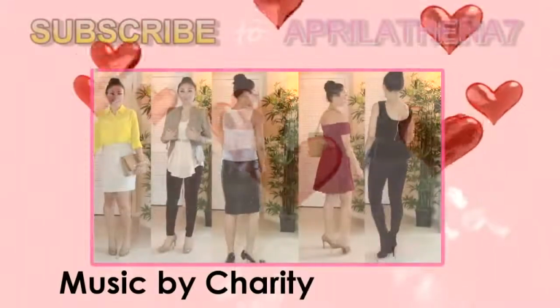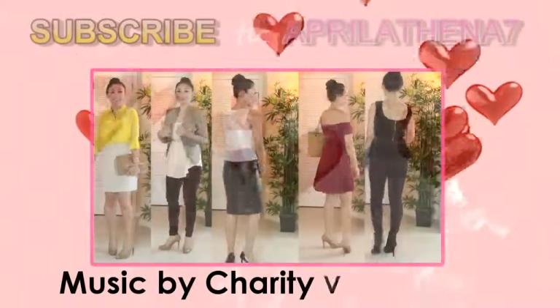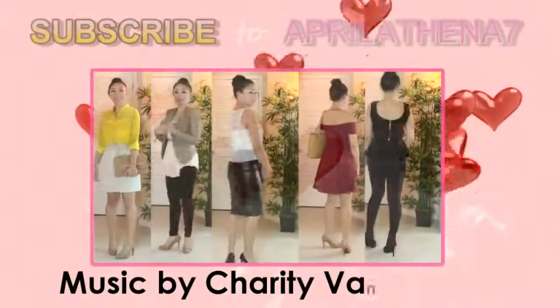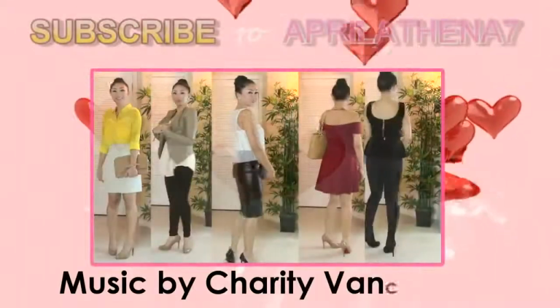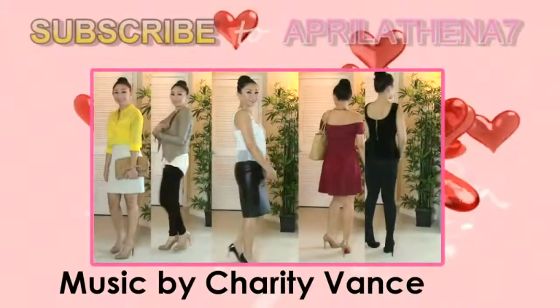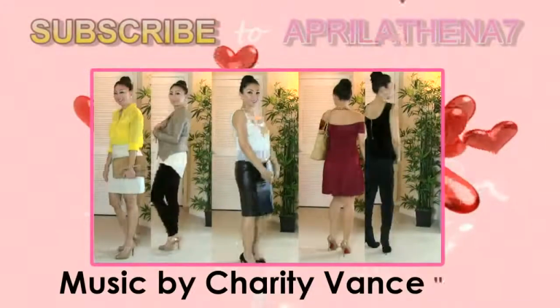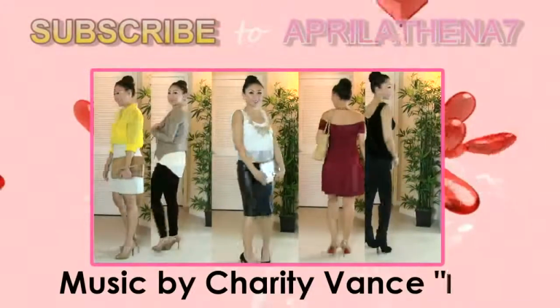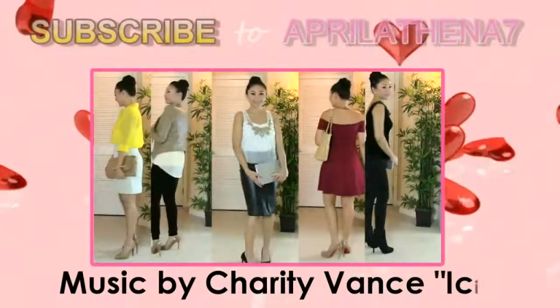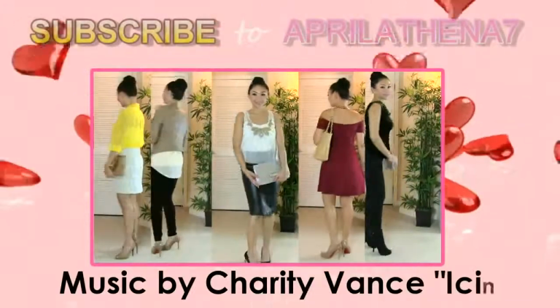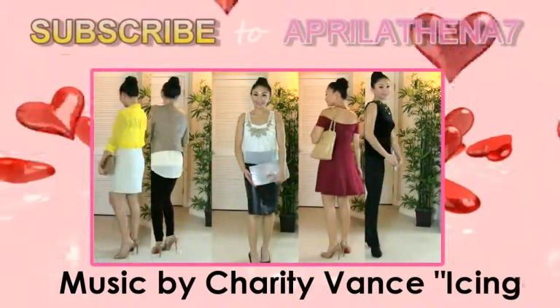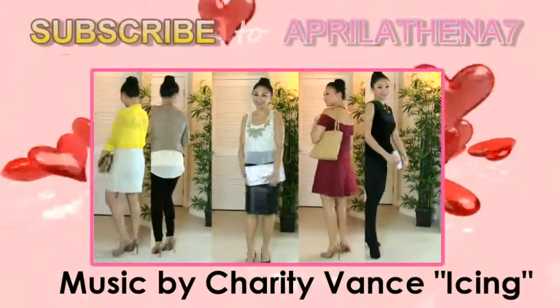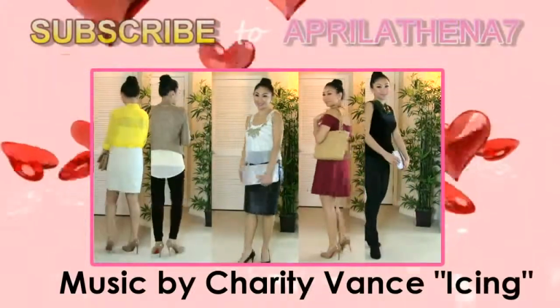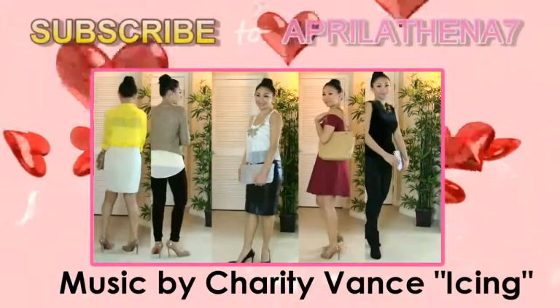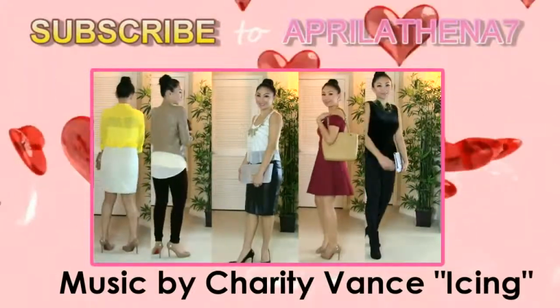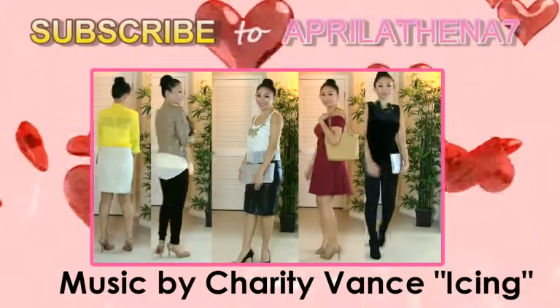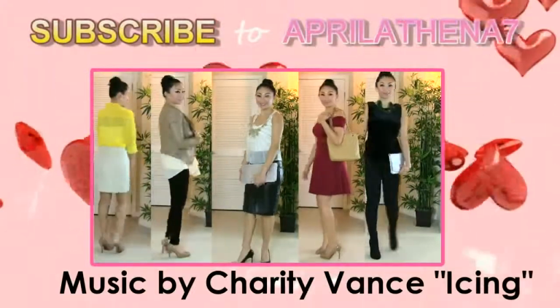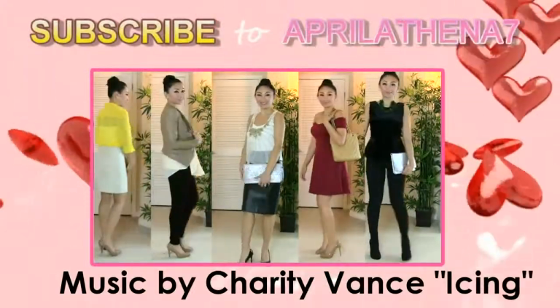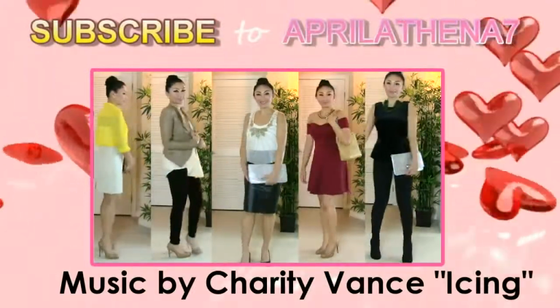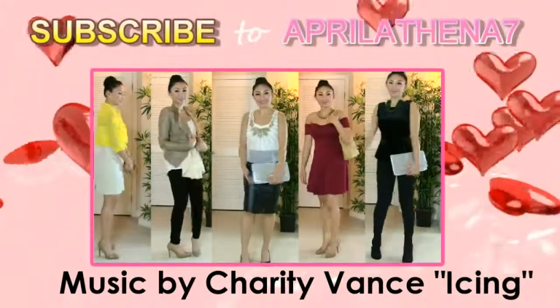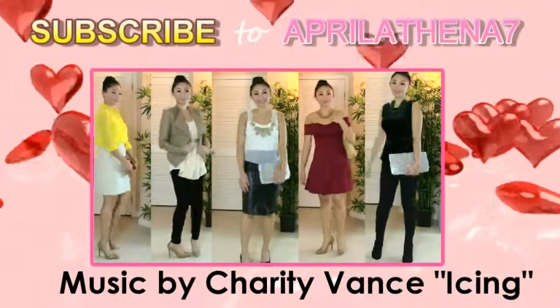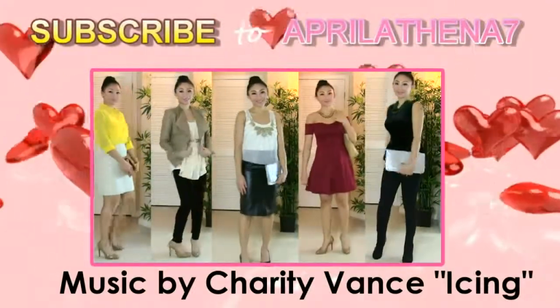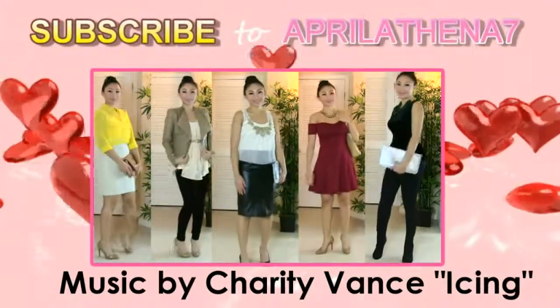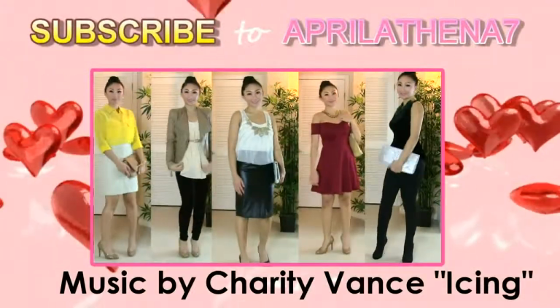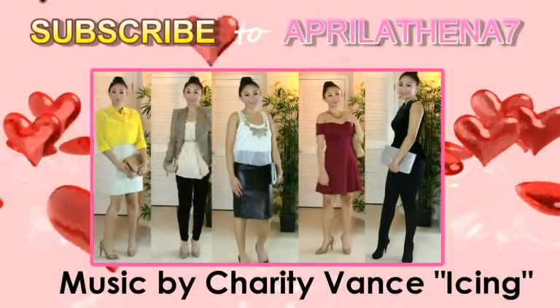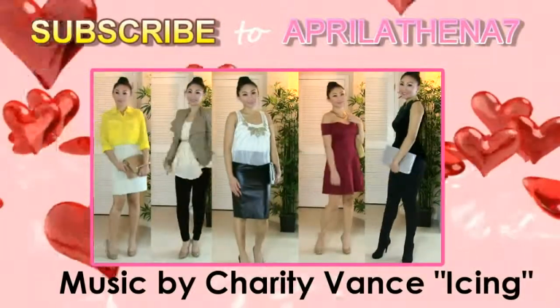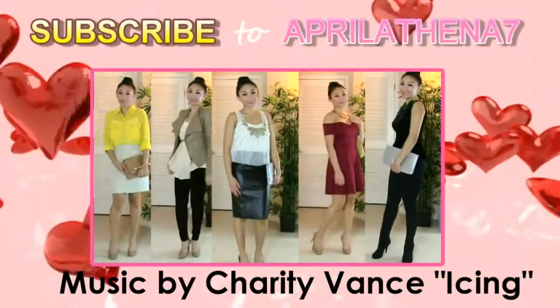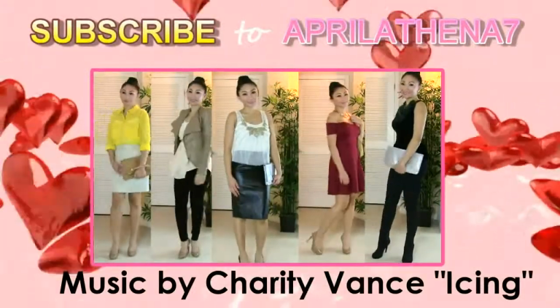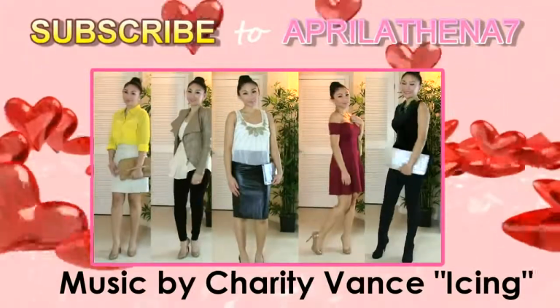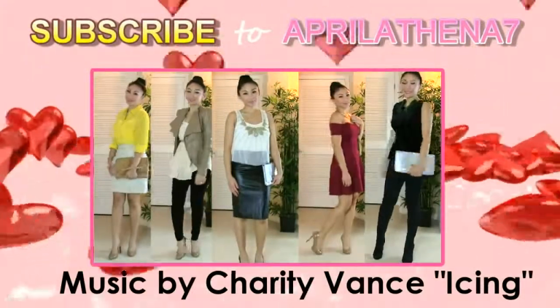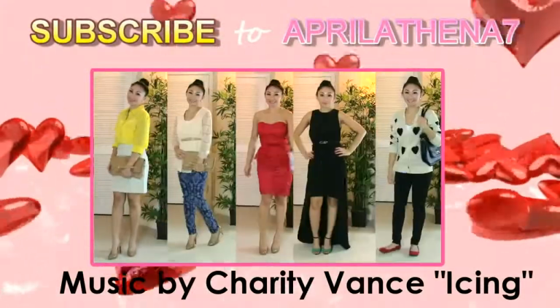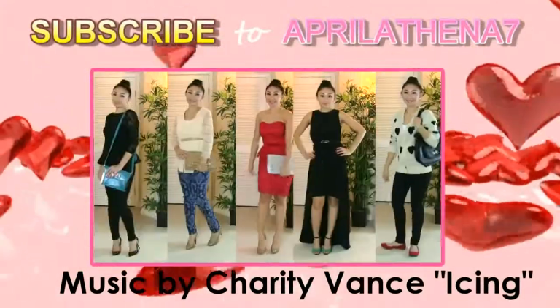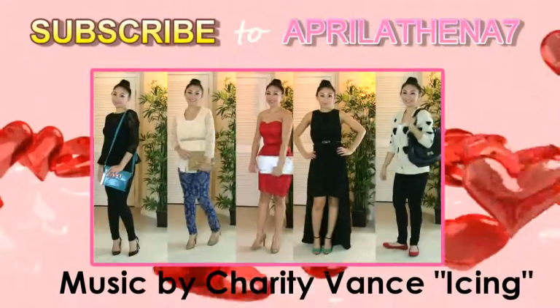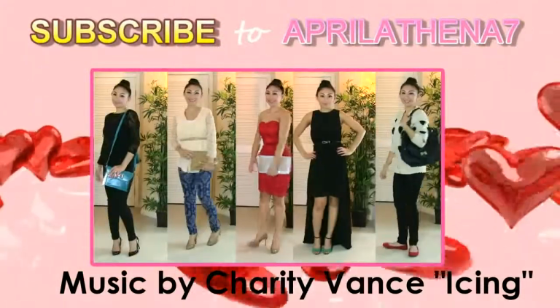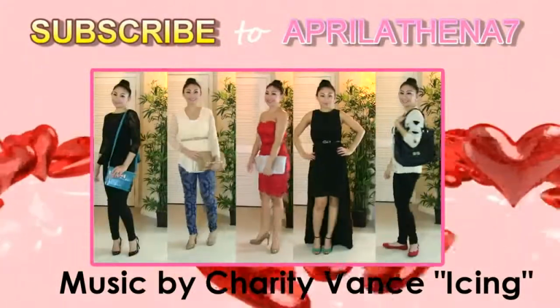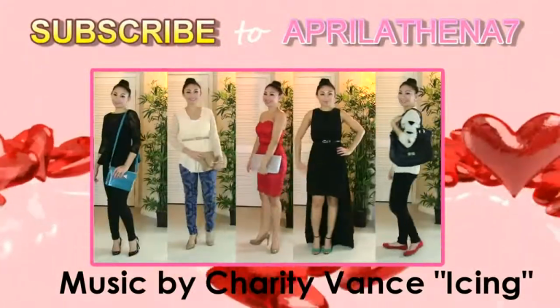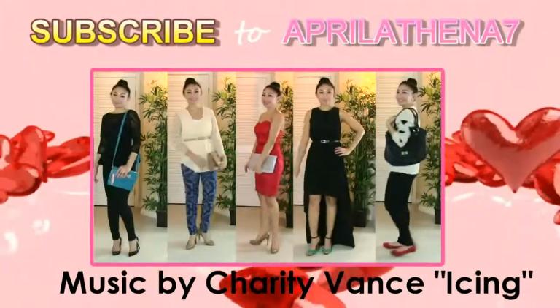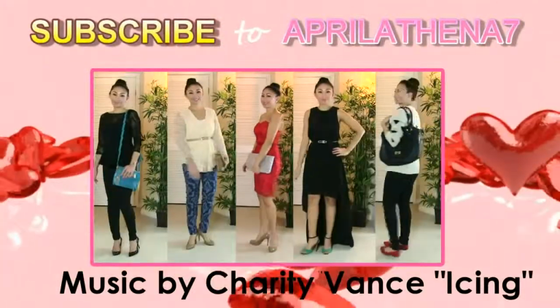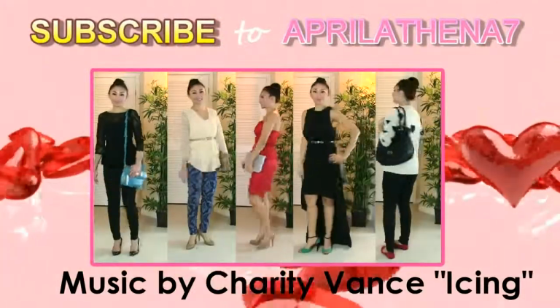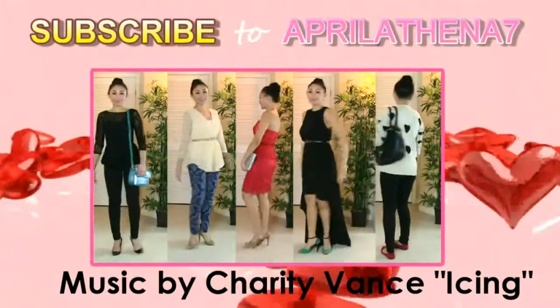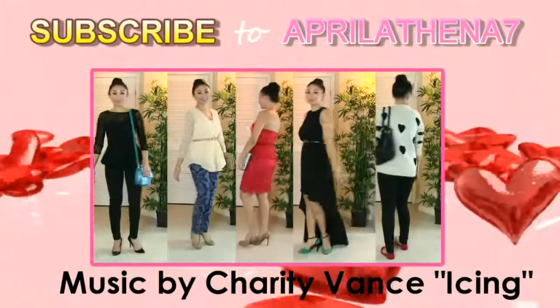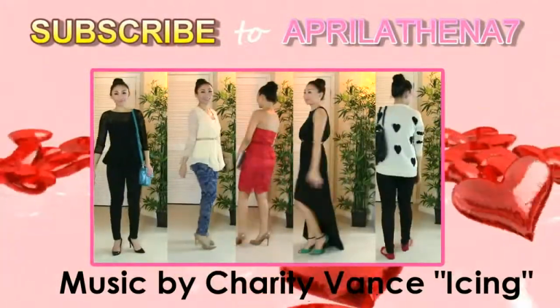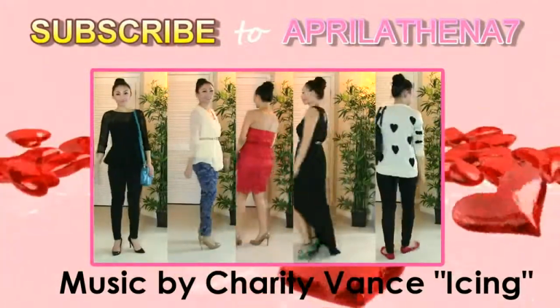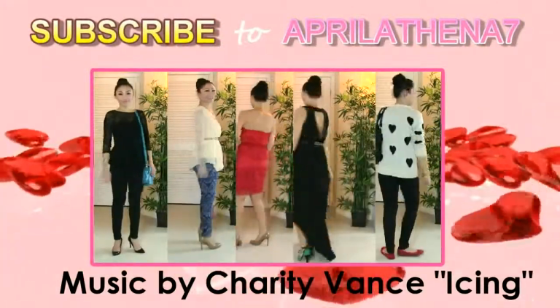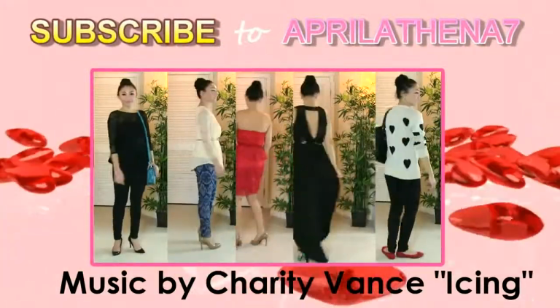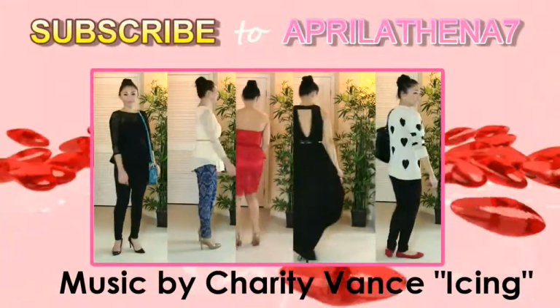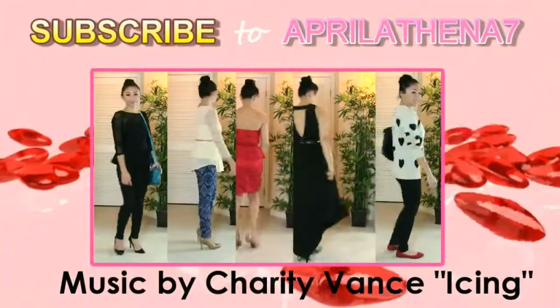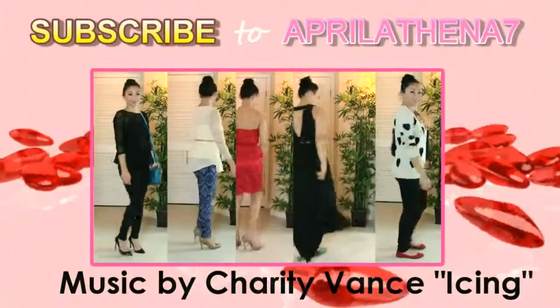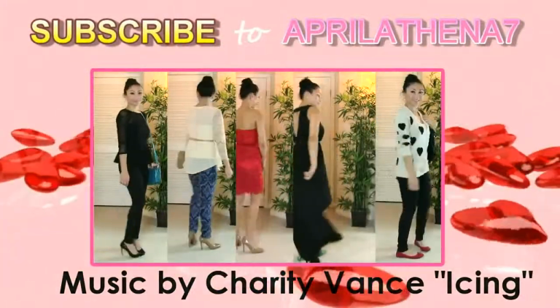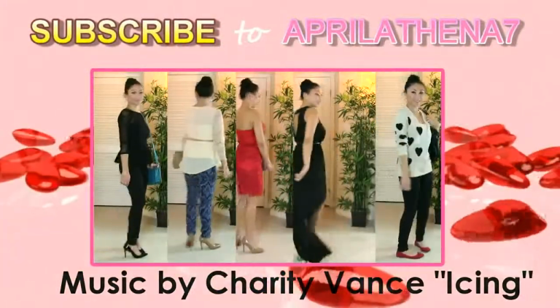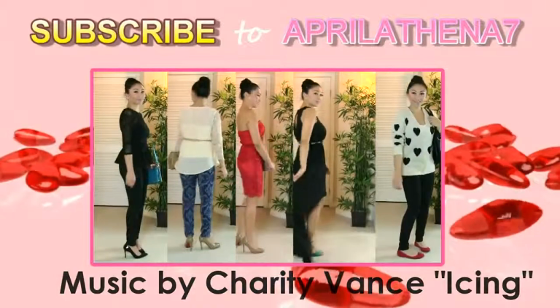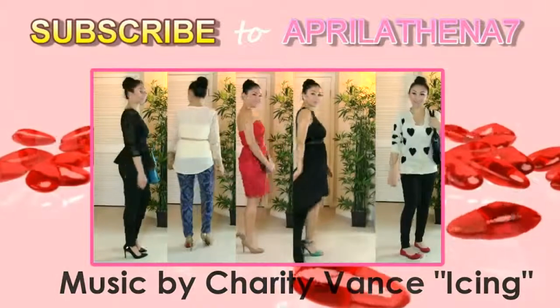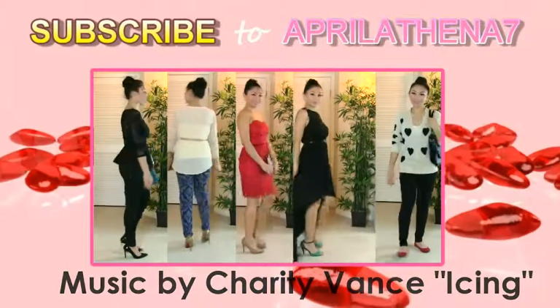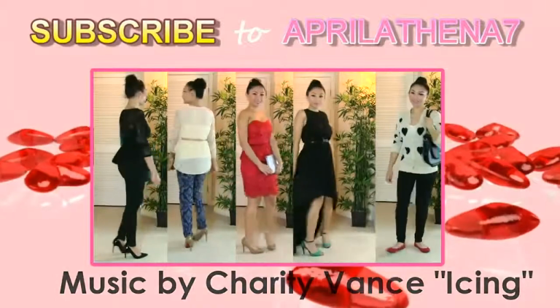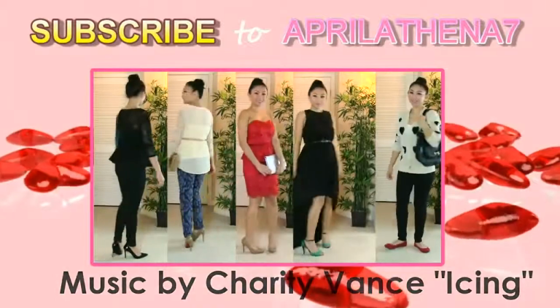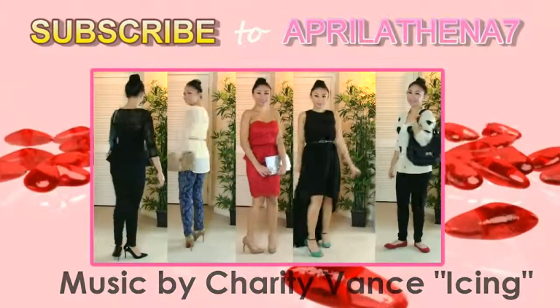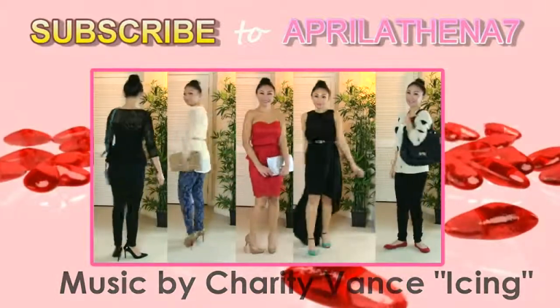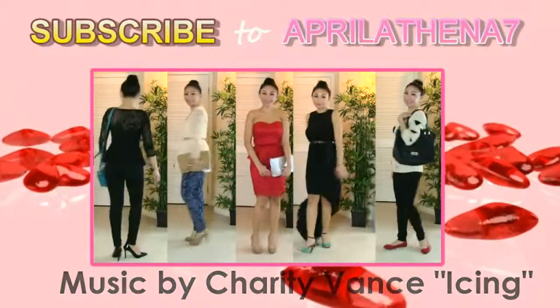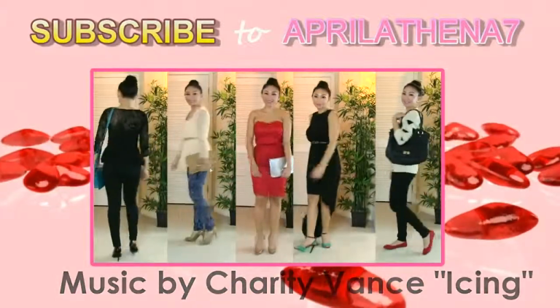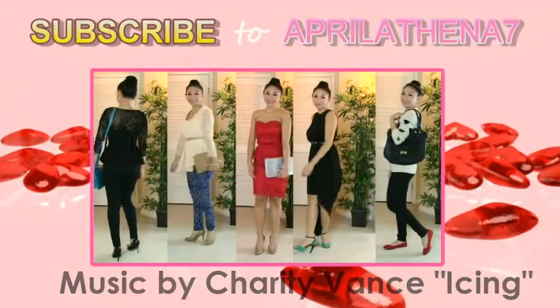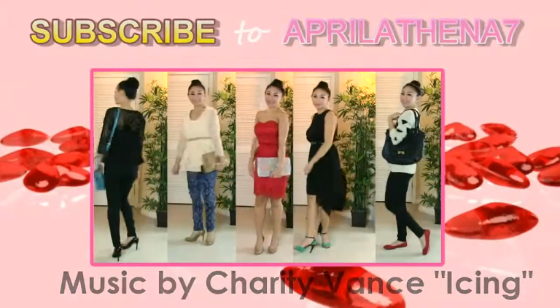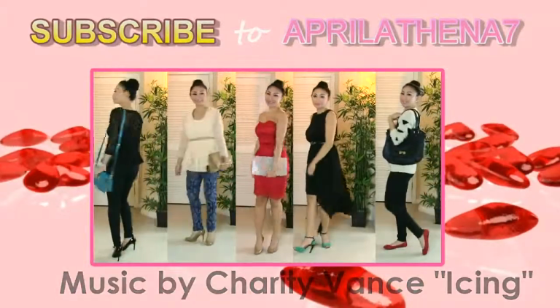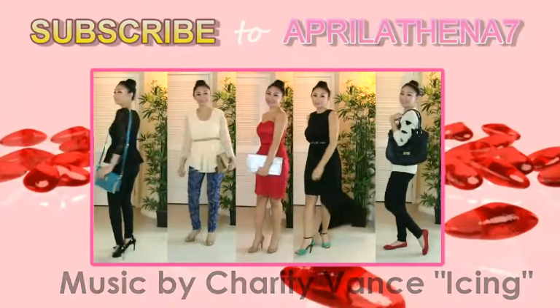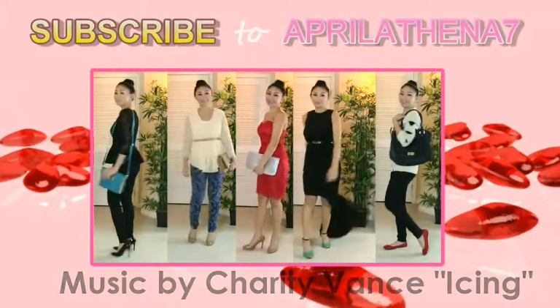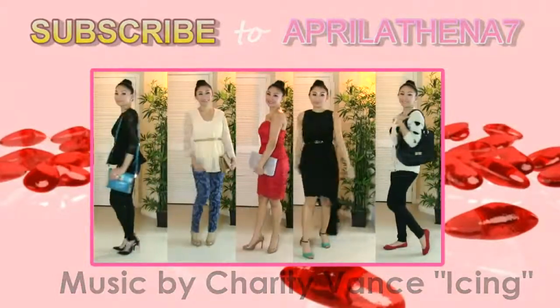Thank you friends so much for watching. I hope that you can subscribe and check out my previous video, which is 10 Outfit Ideas for Valentine's Day.